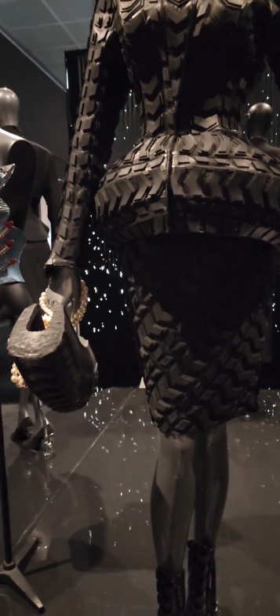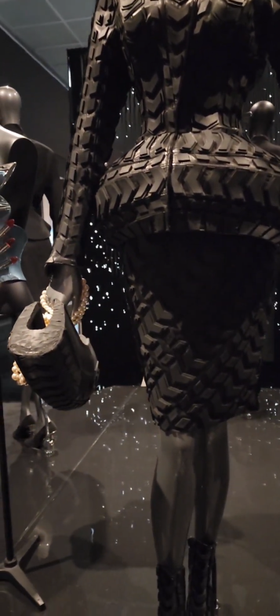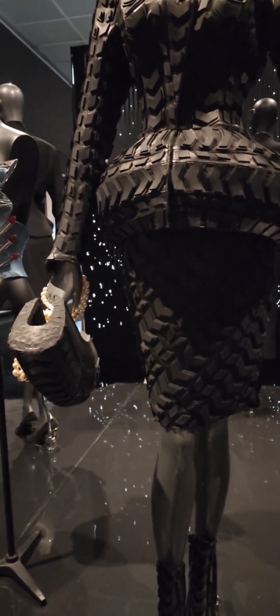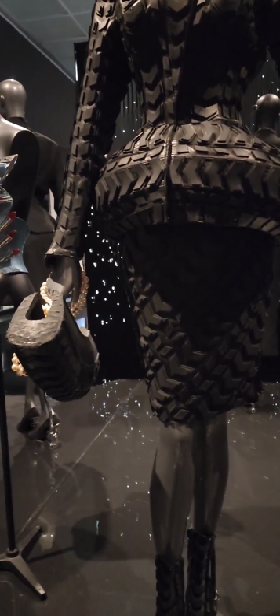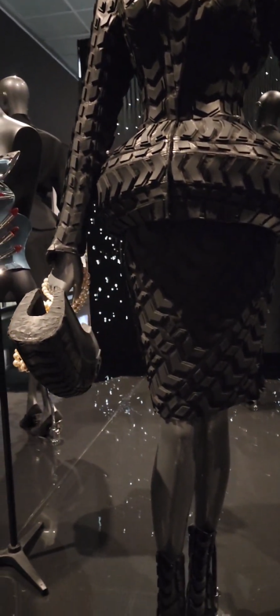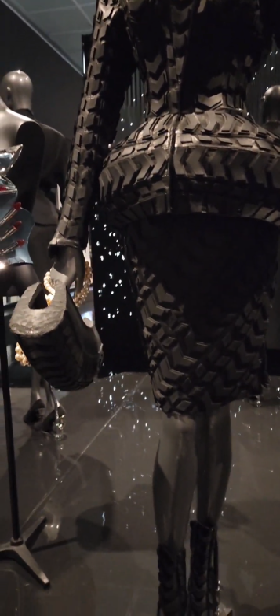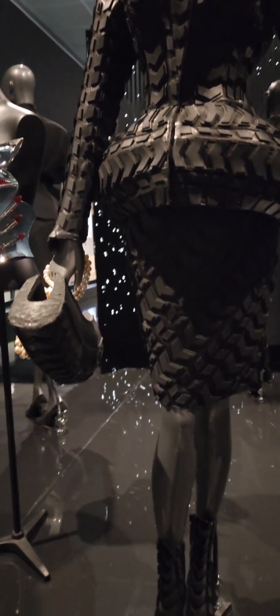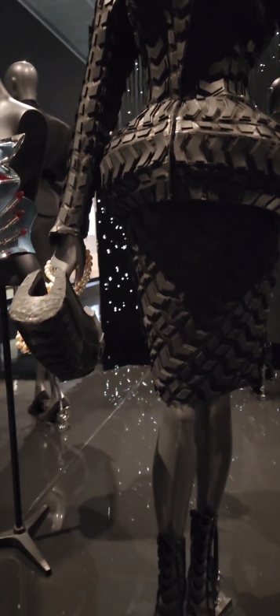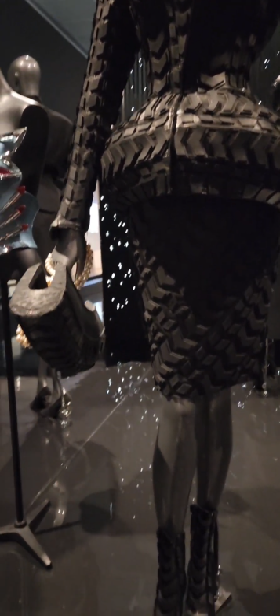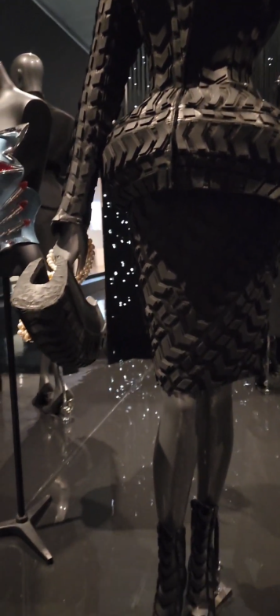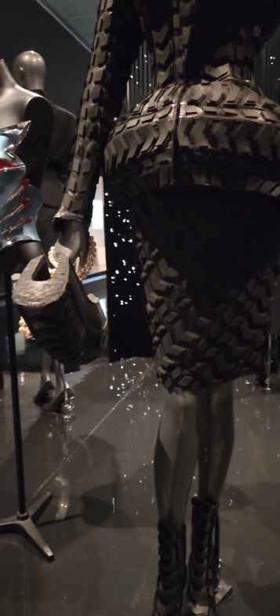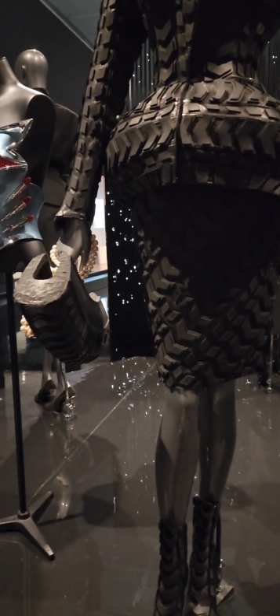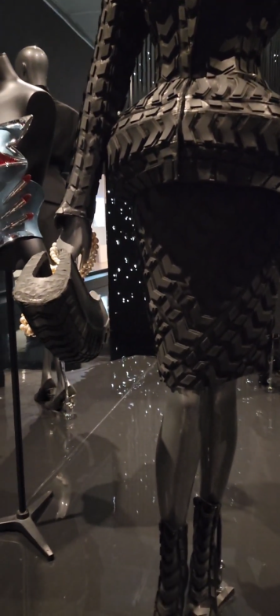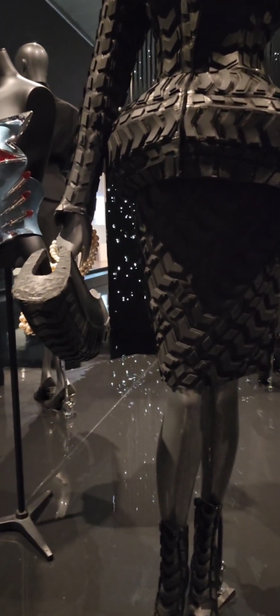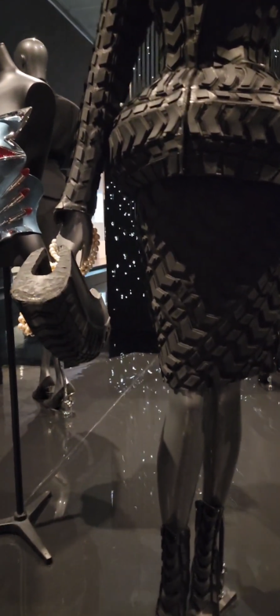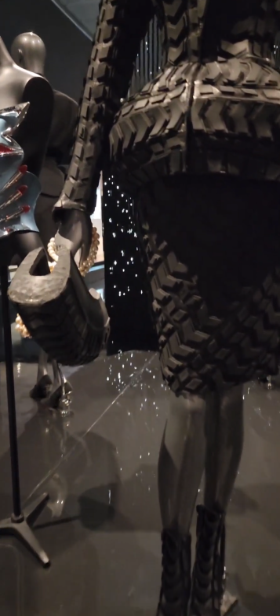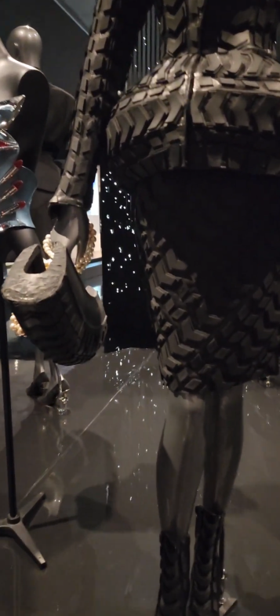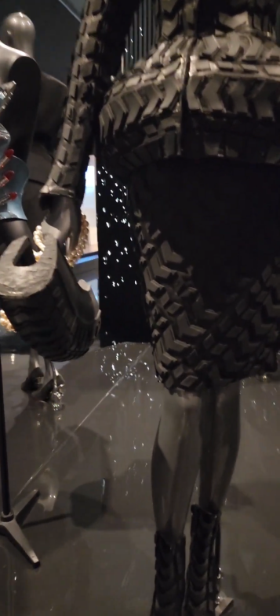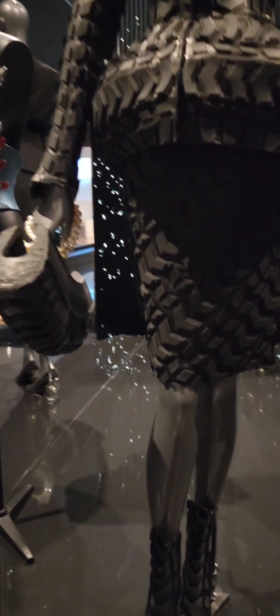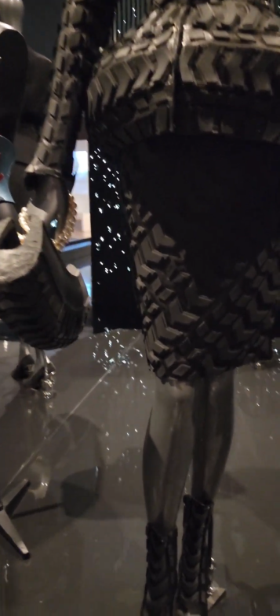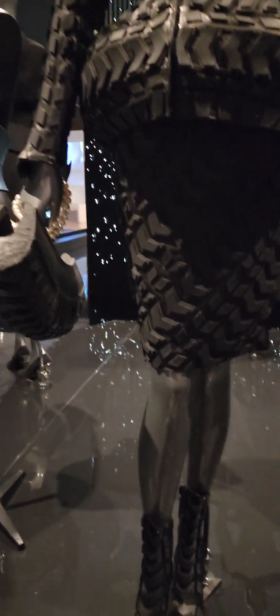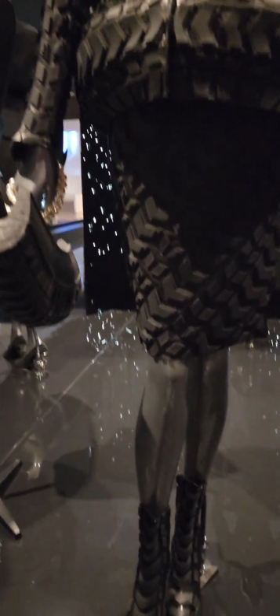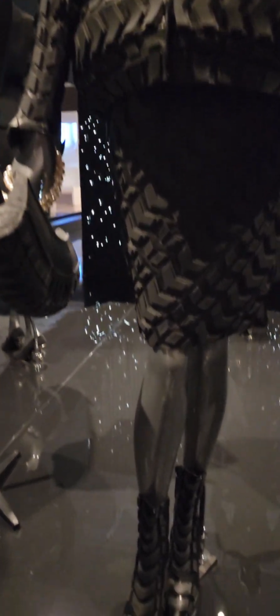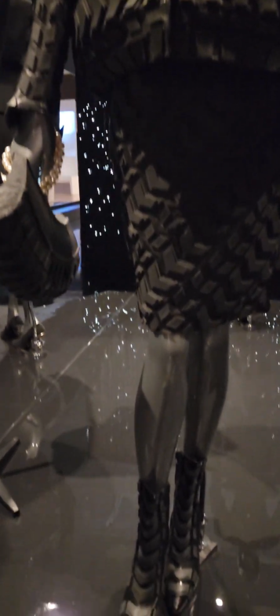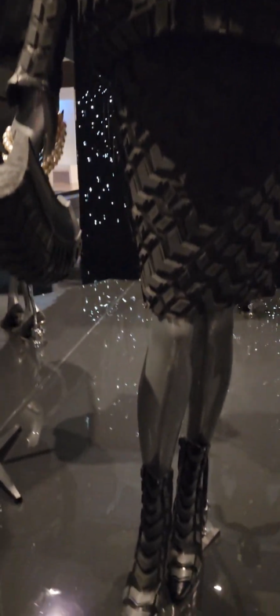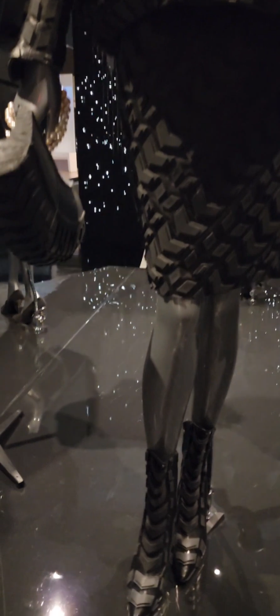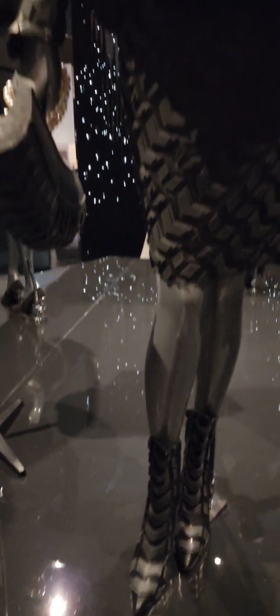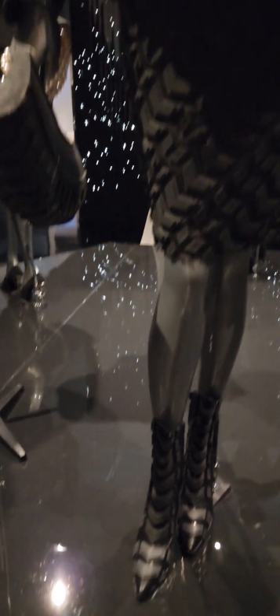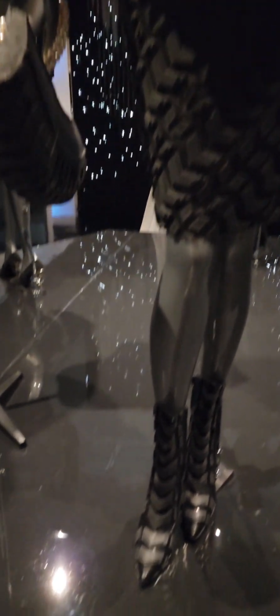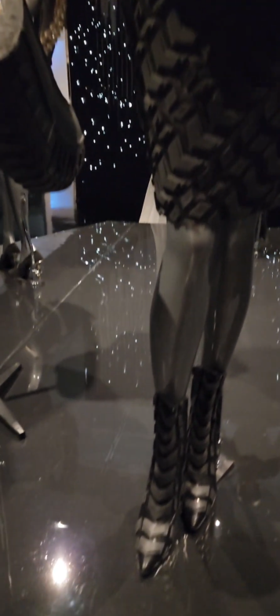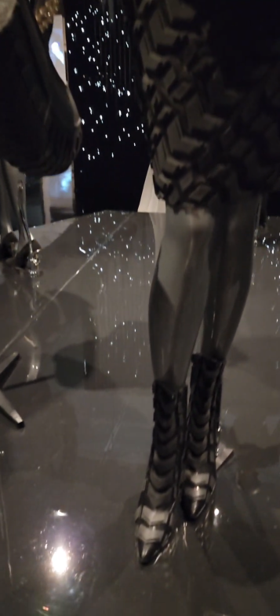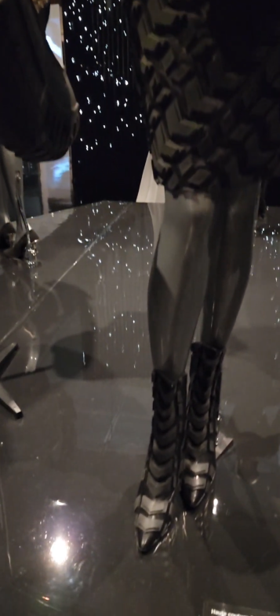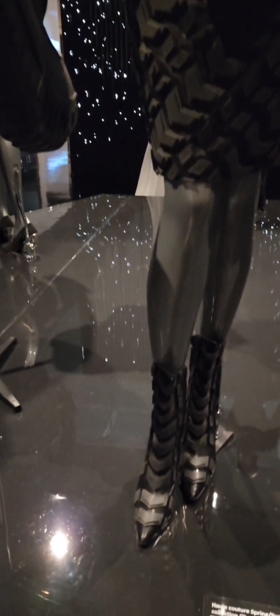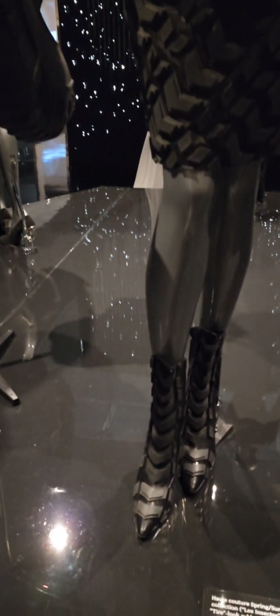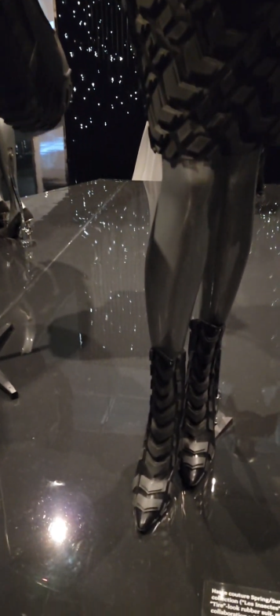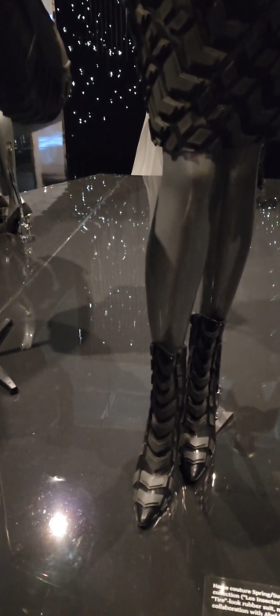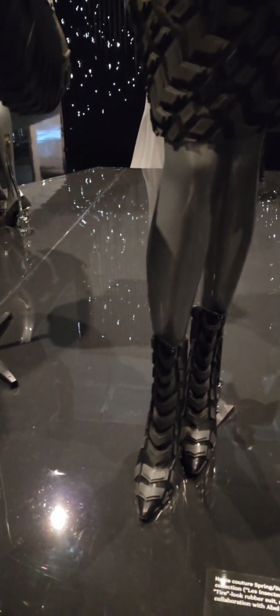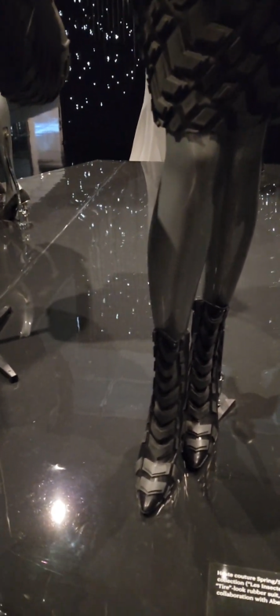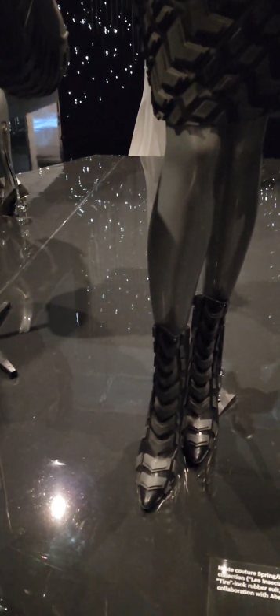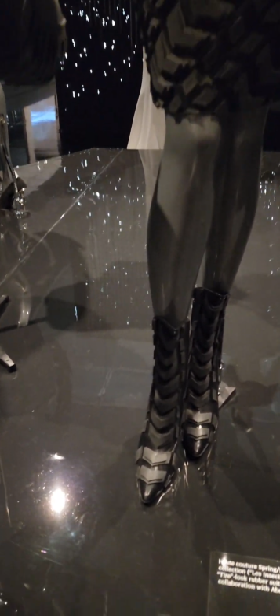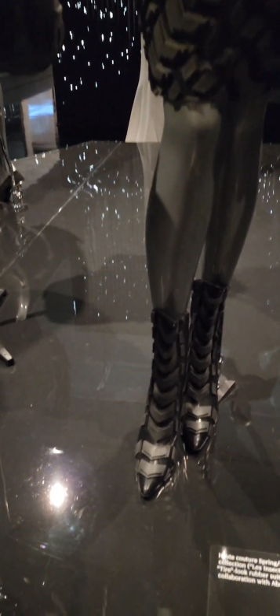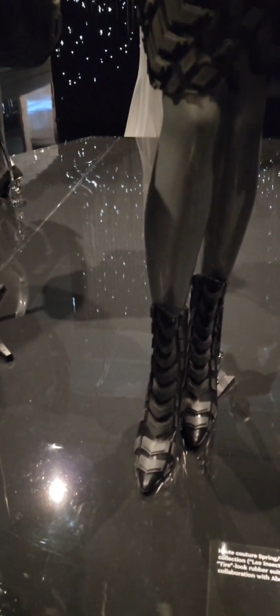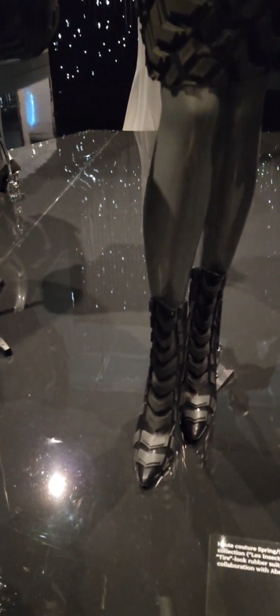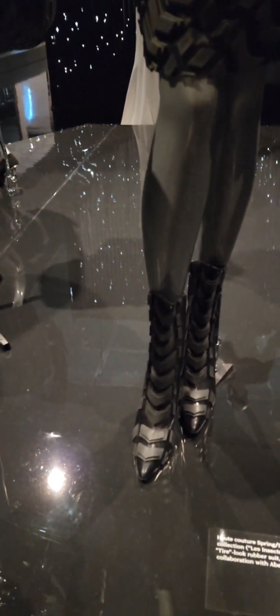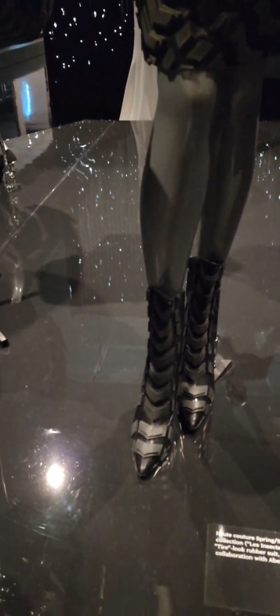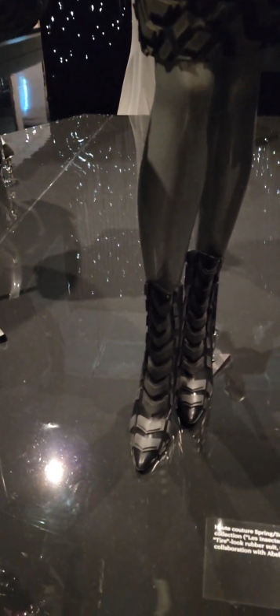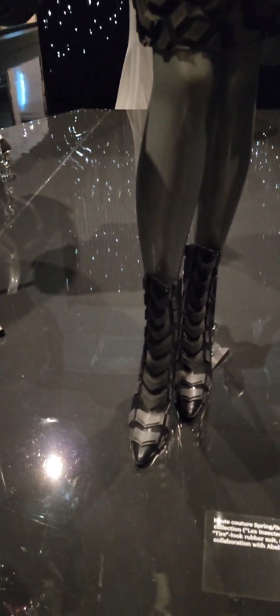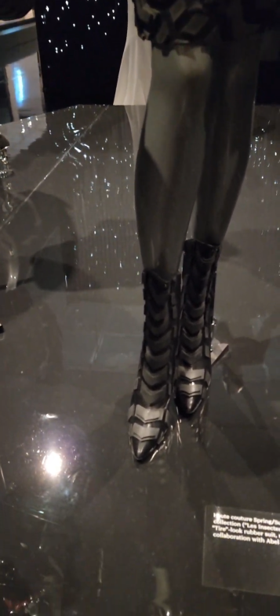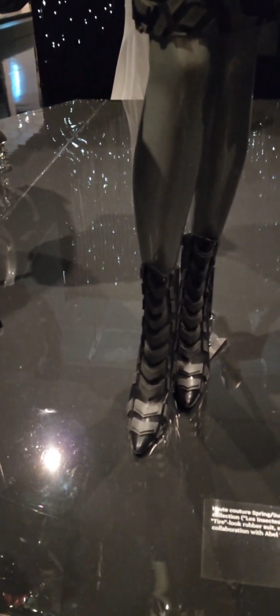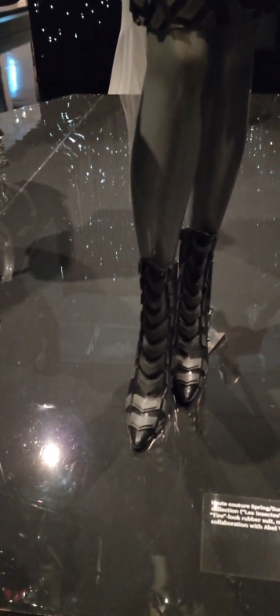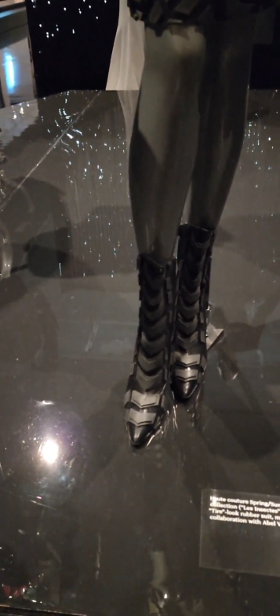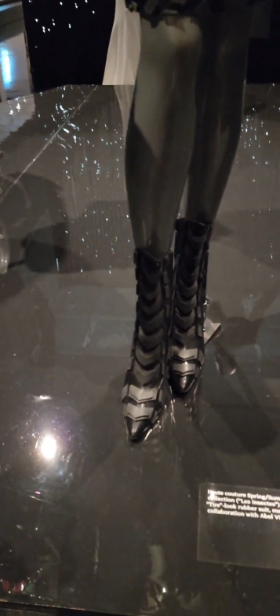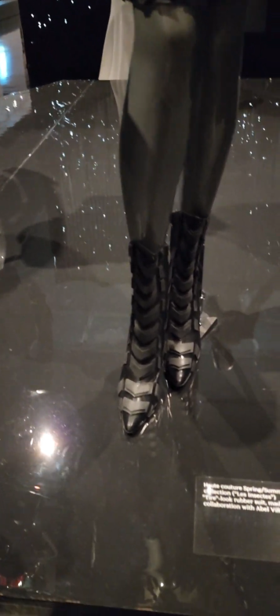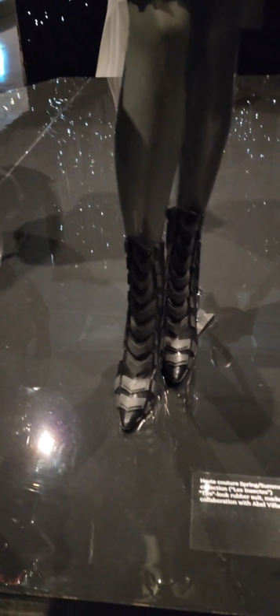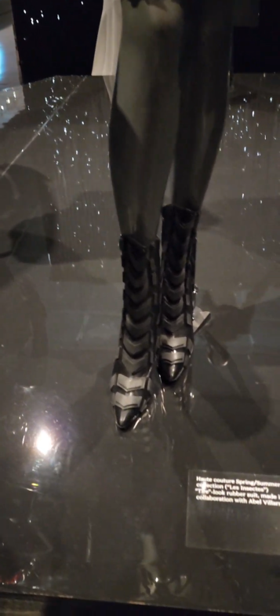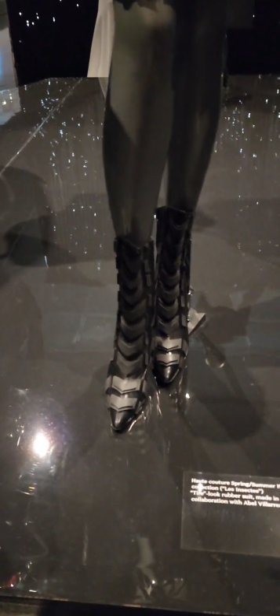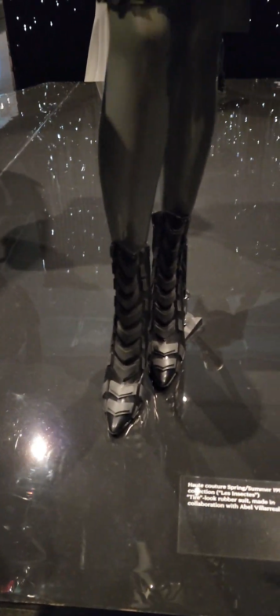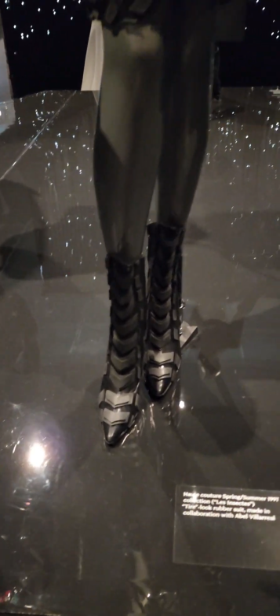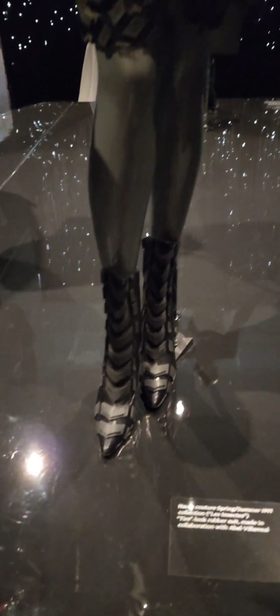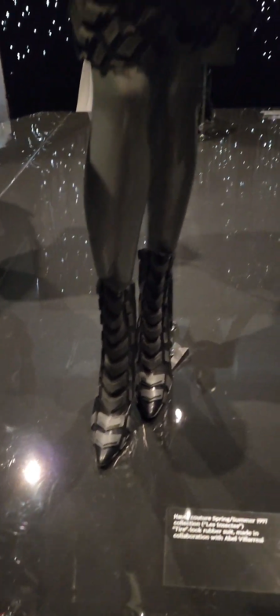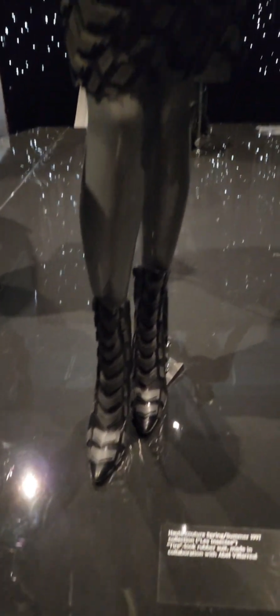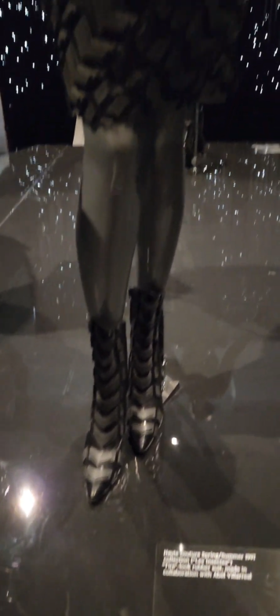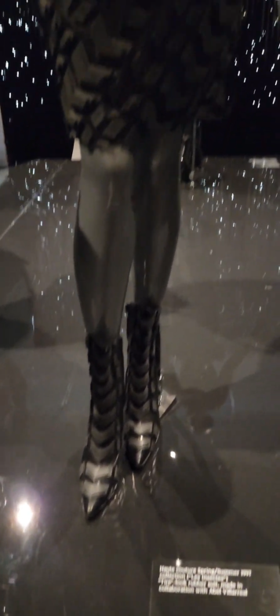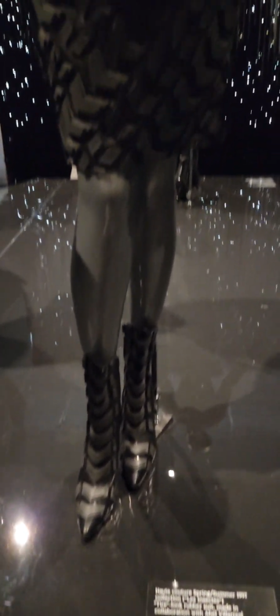I believe this is made like from rubber. Yeah. From a tire.